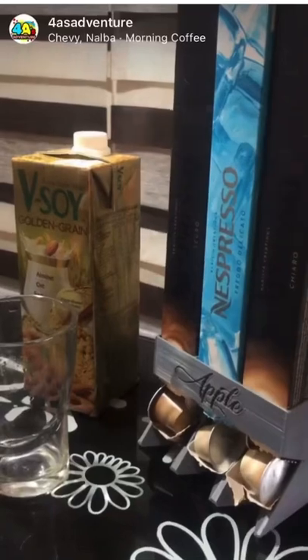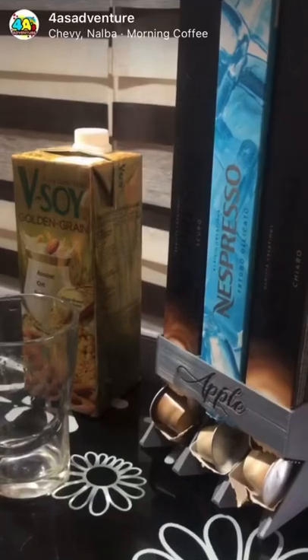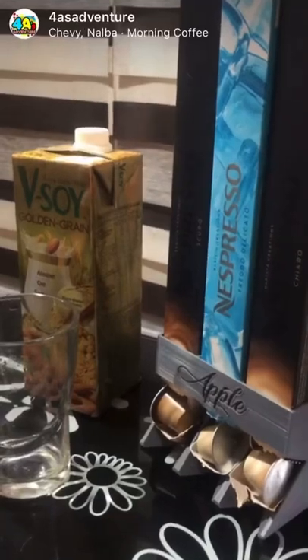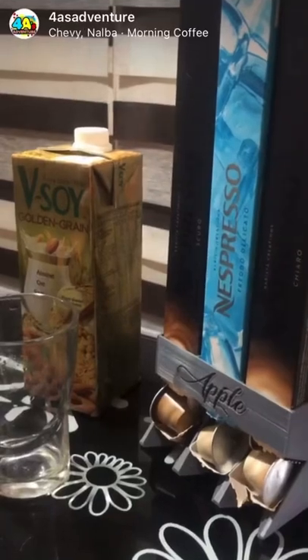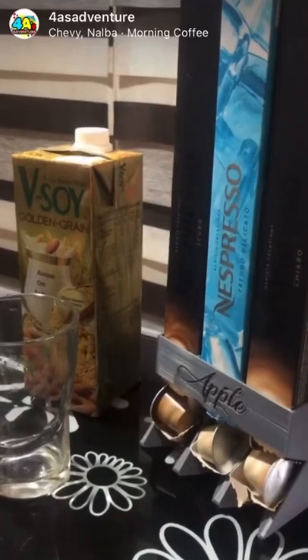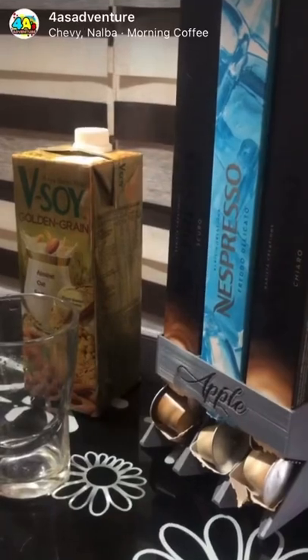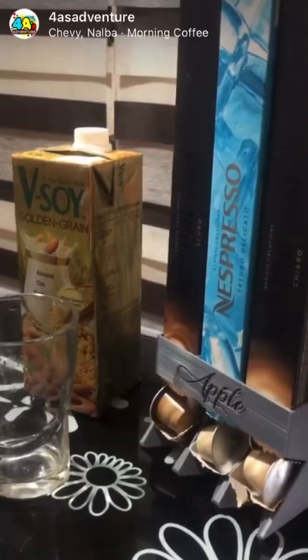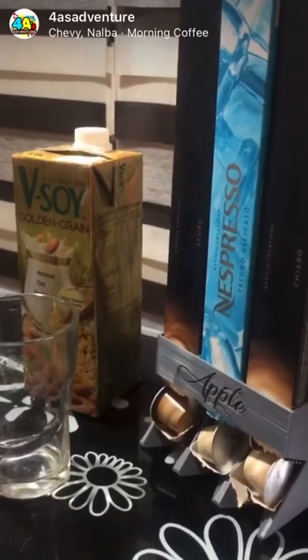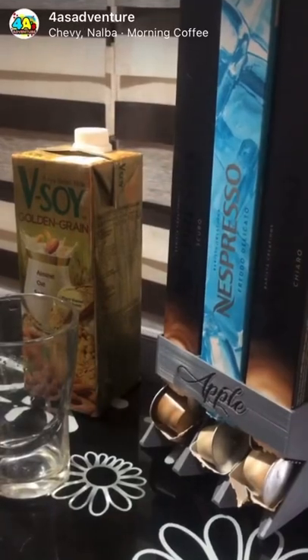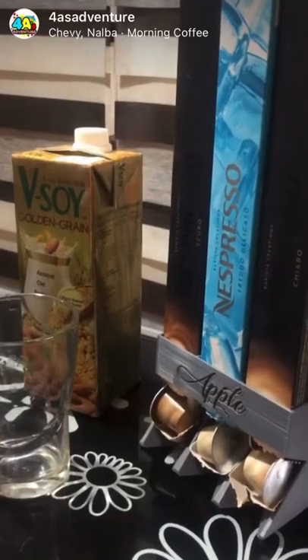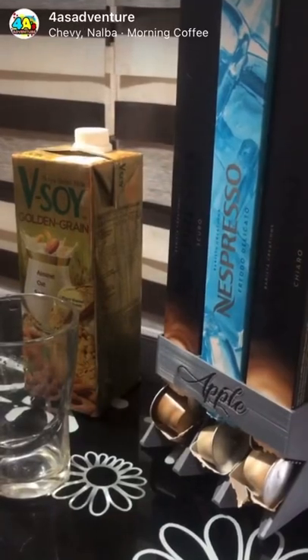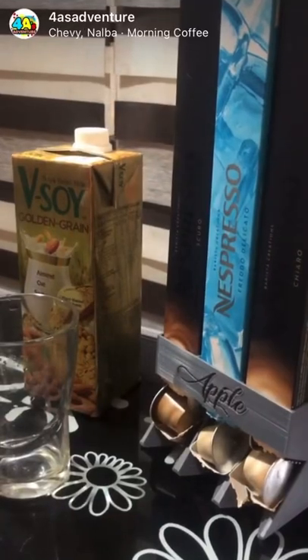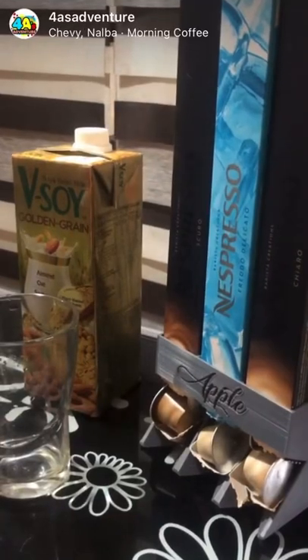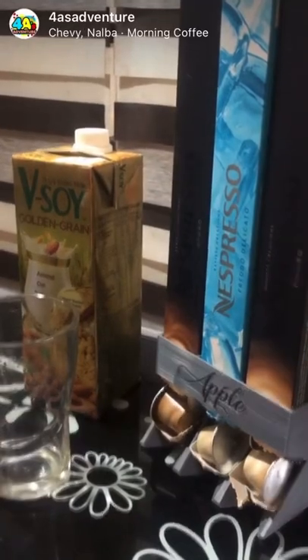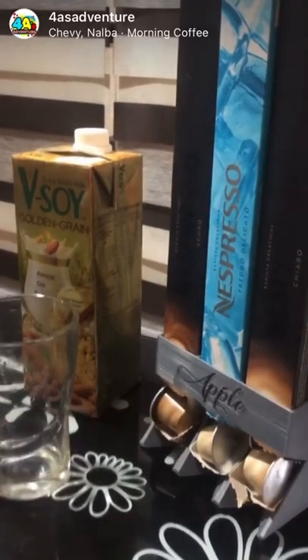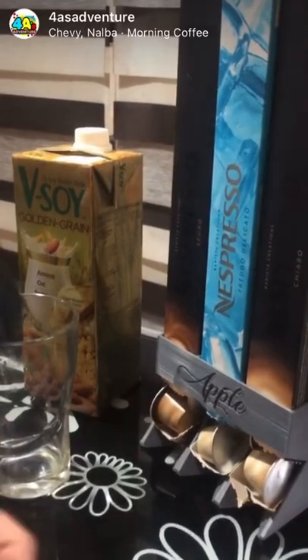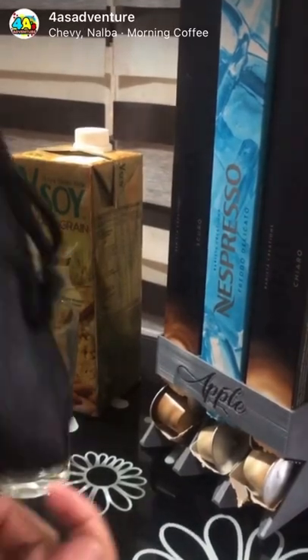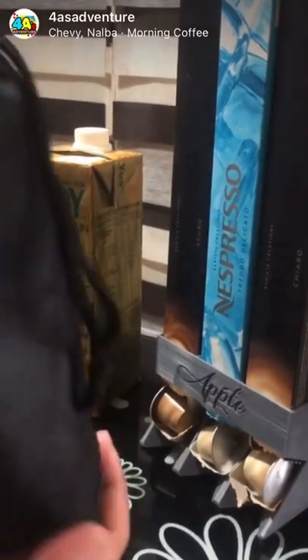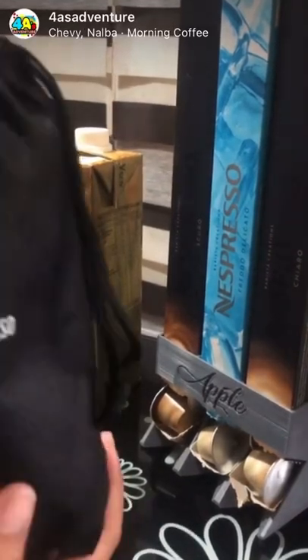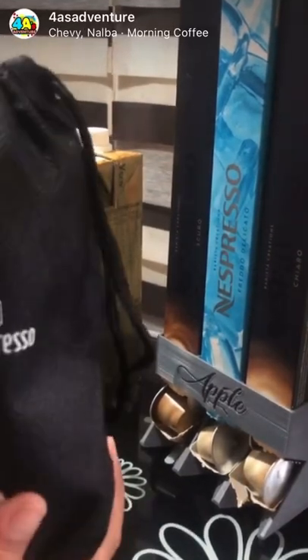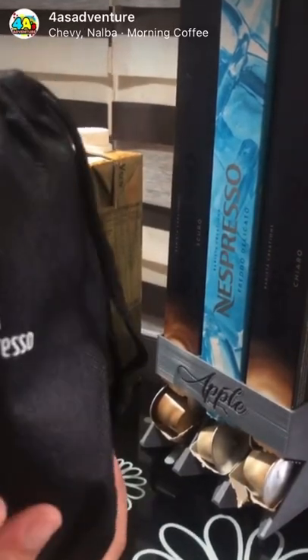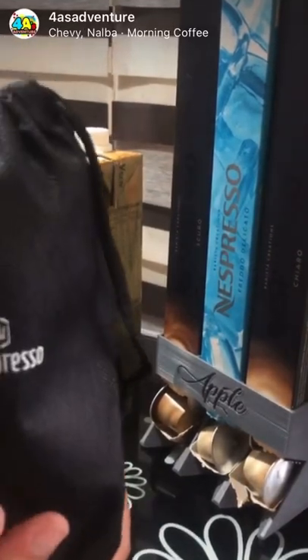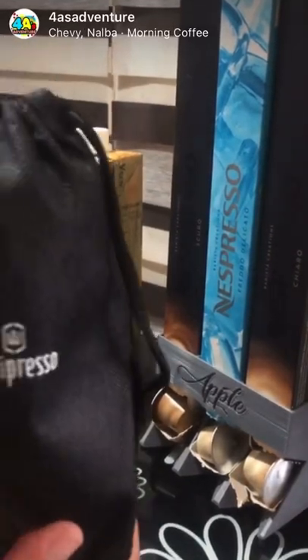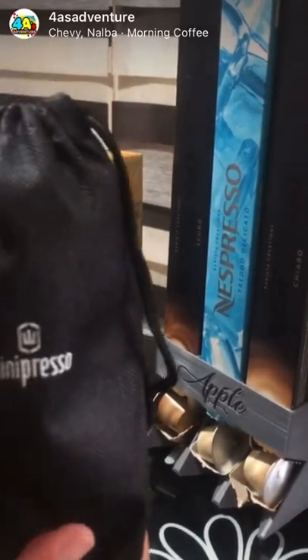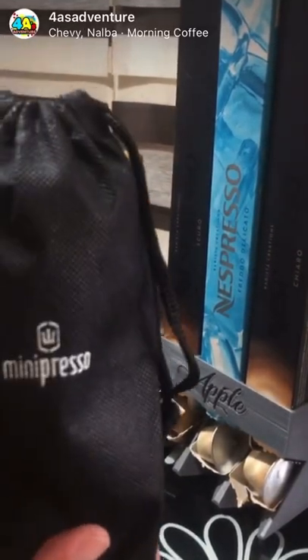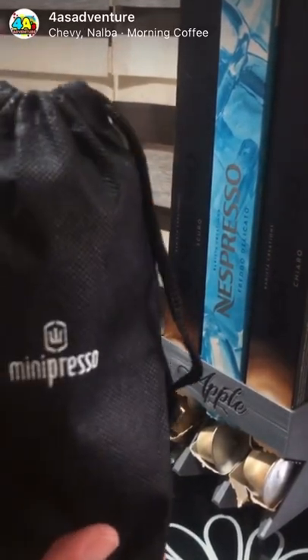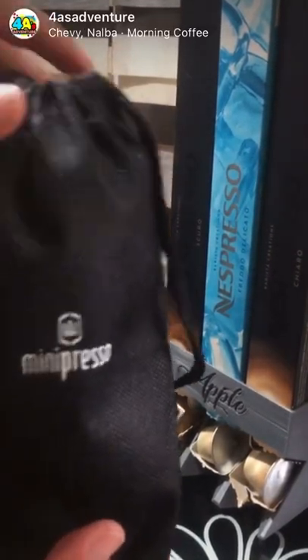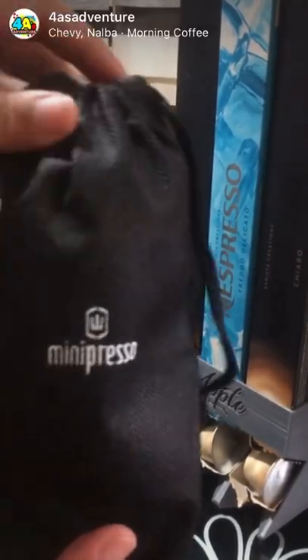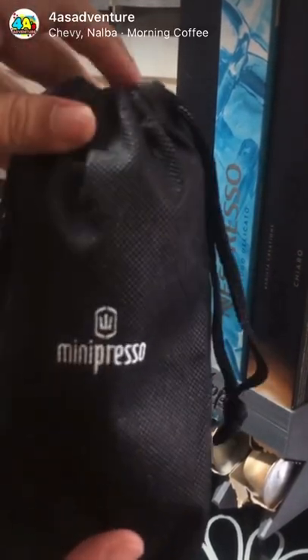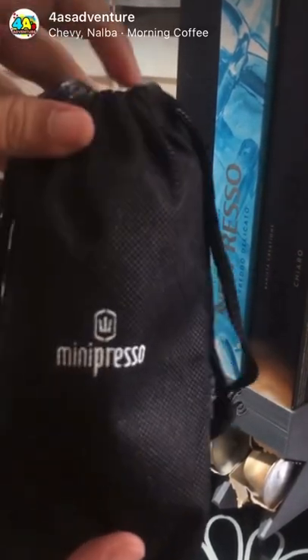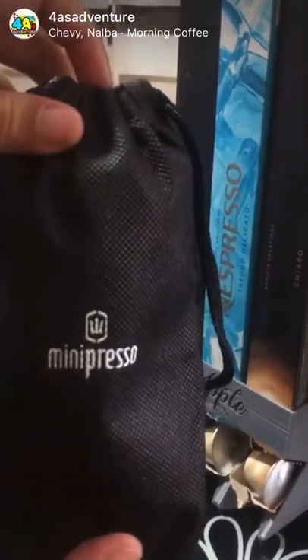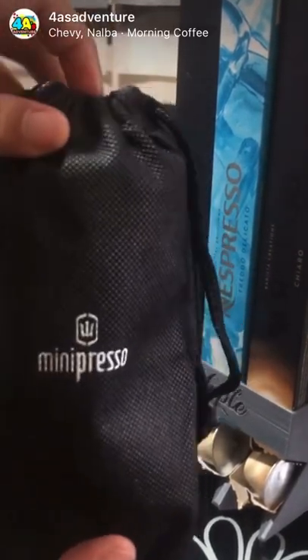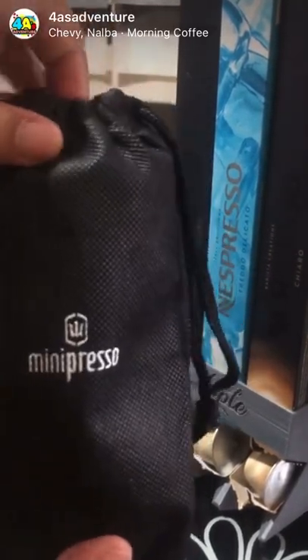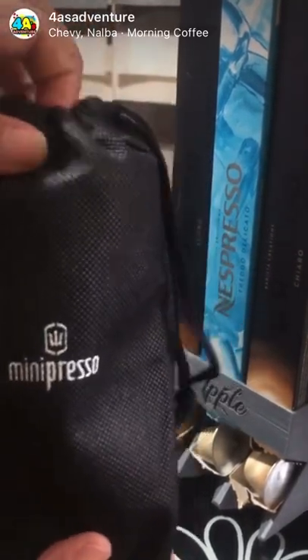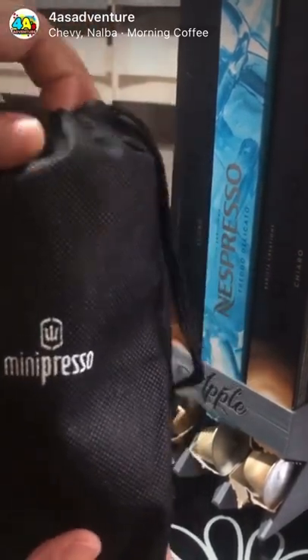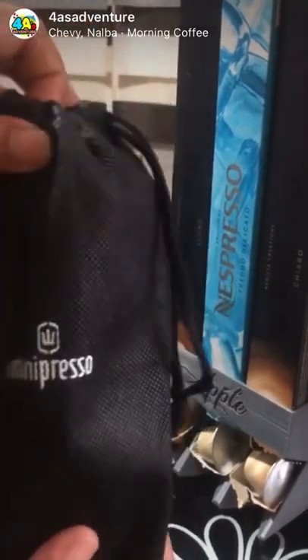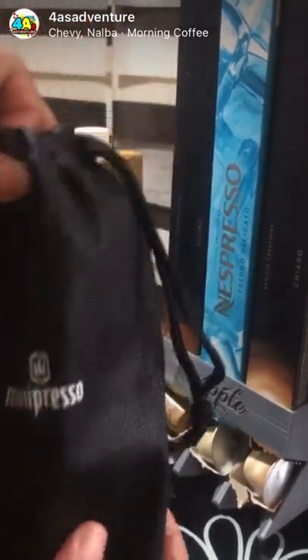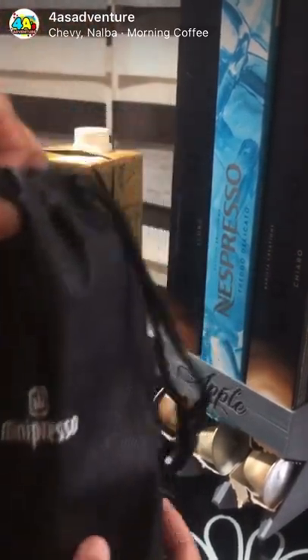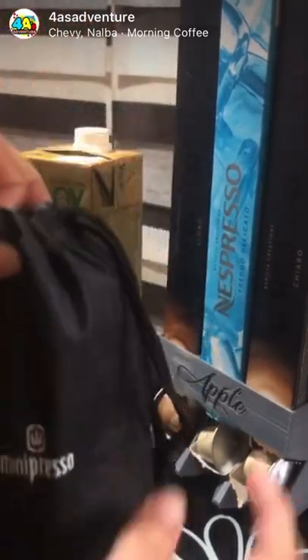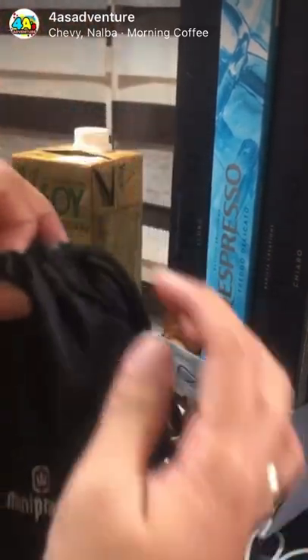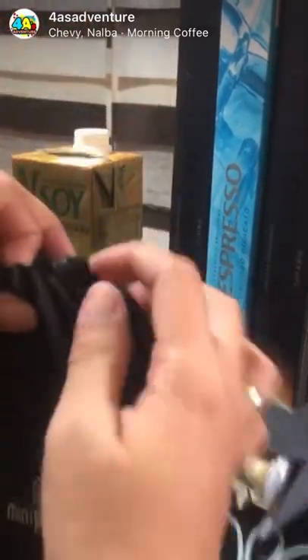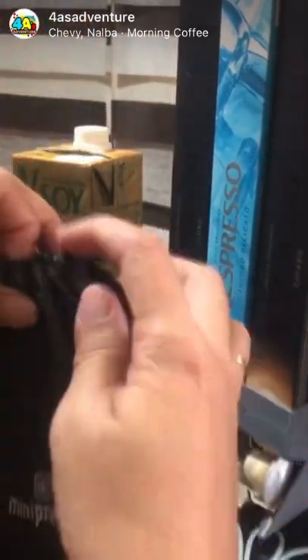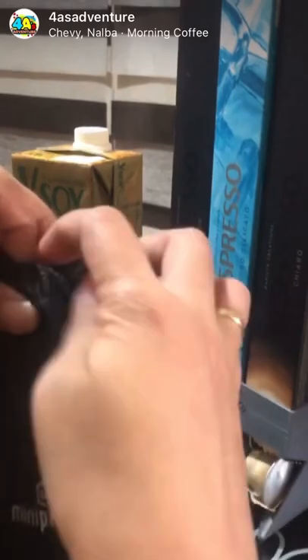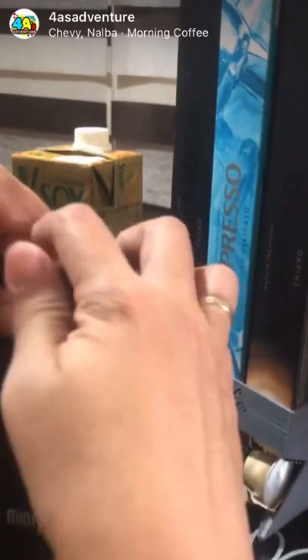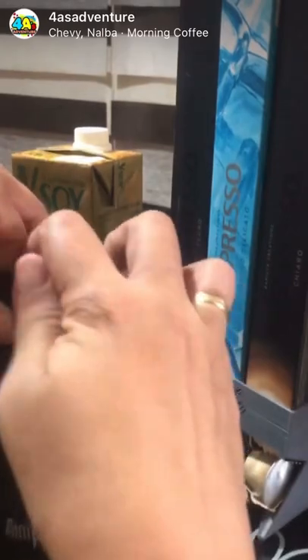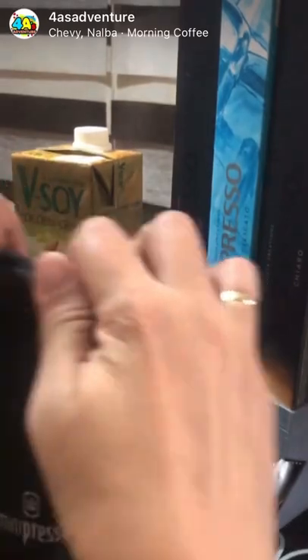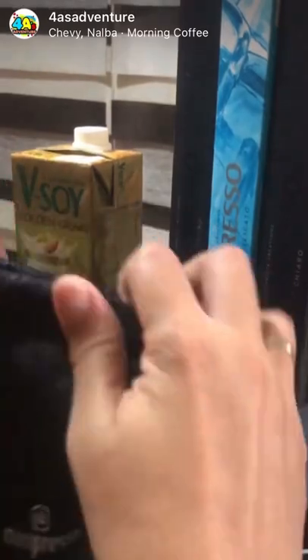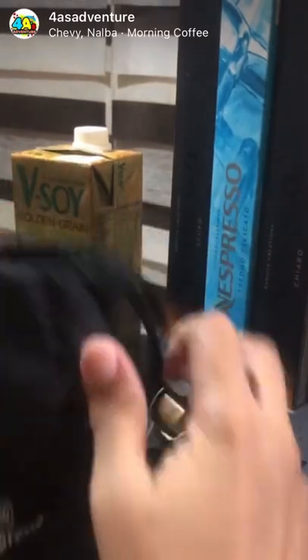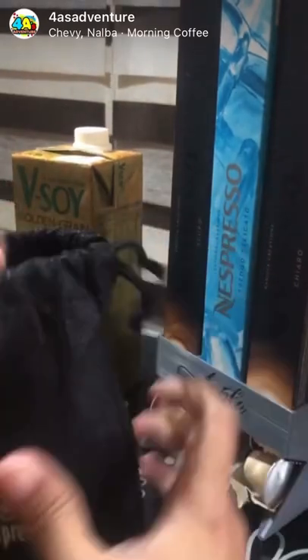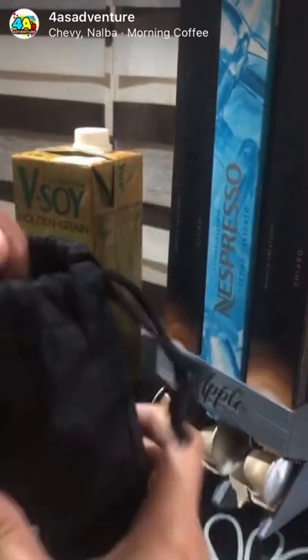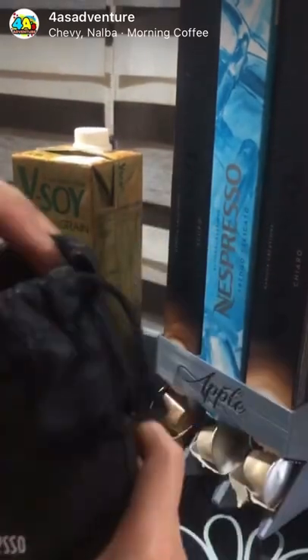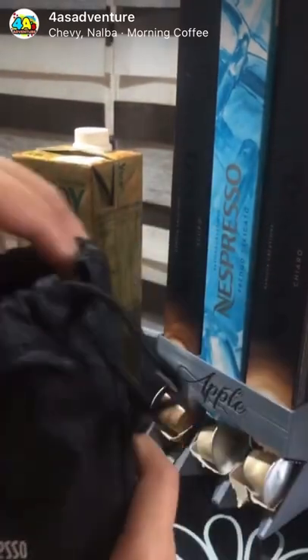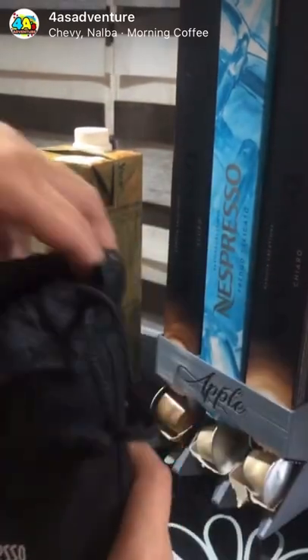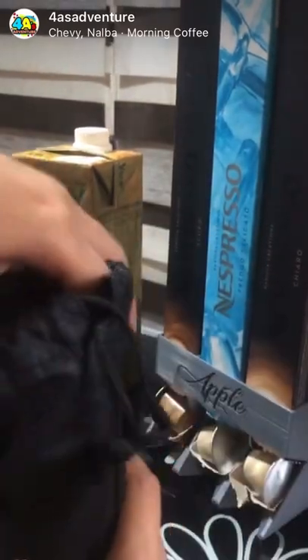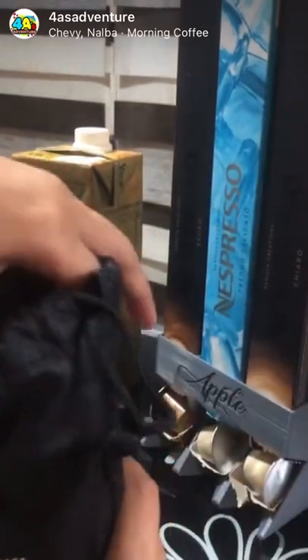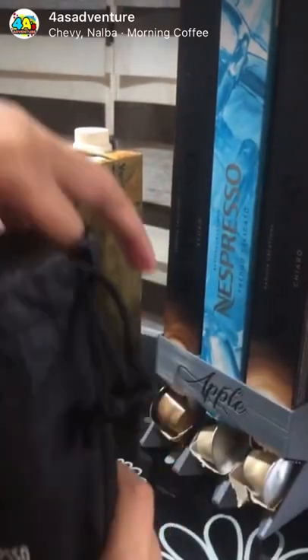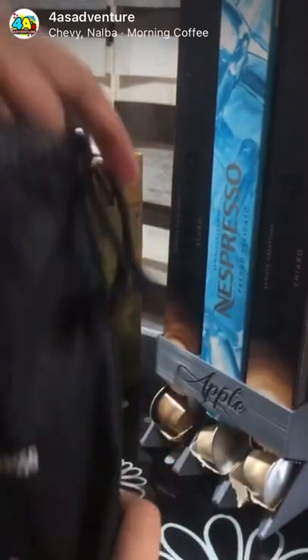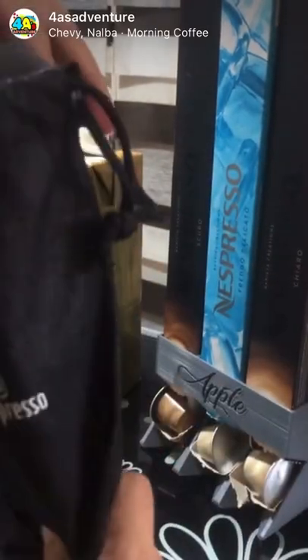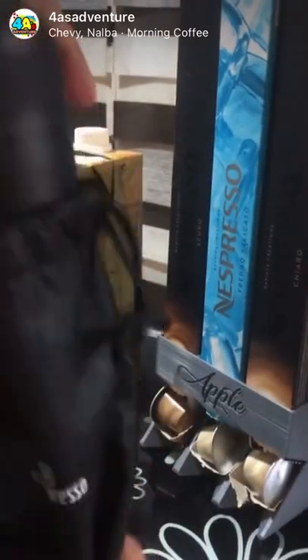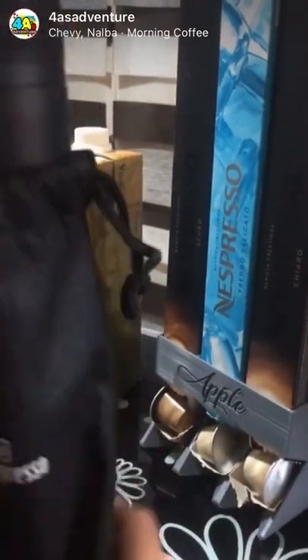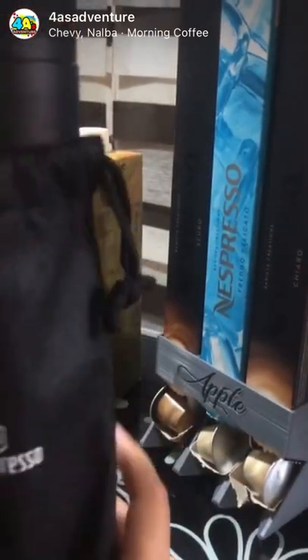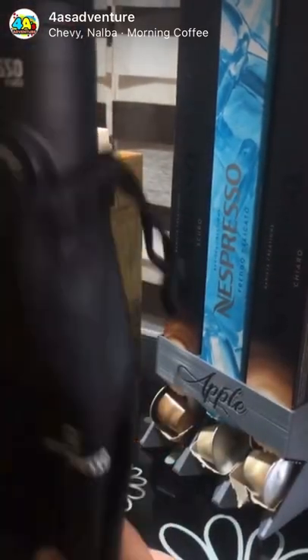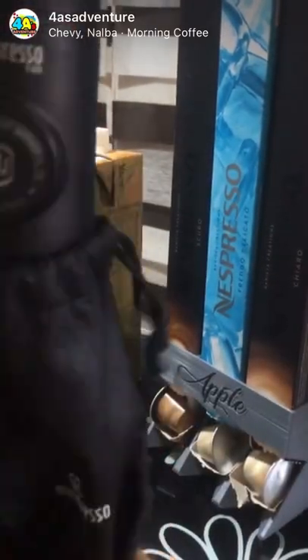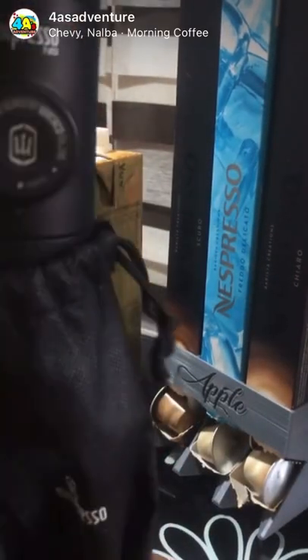Good morning, acers! Now let's make Nespresso on the go with my mini-presso device.